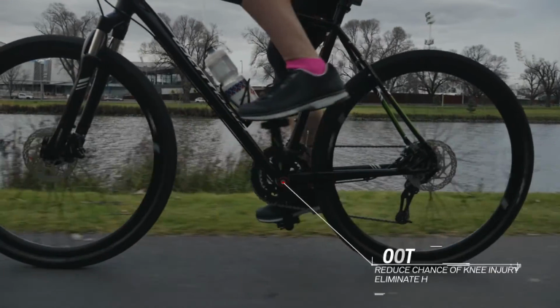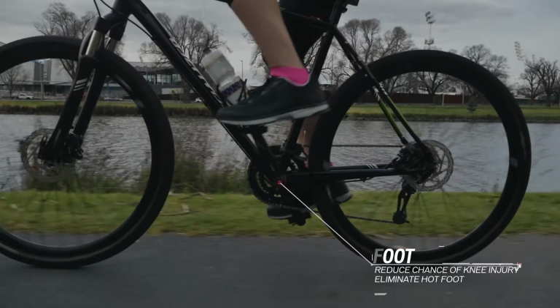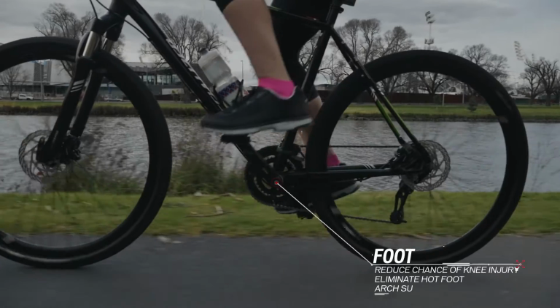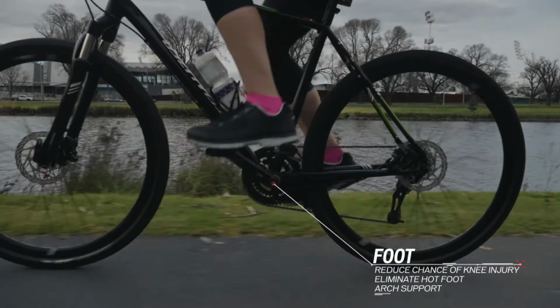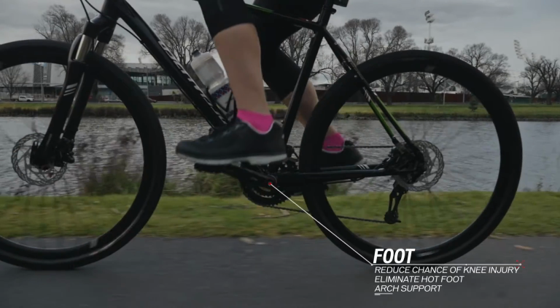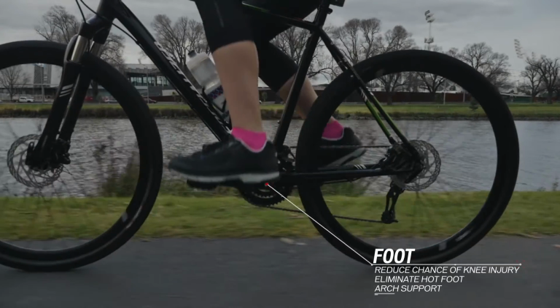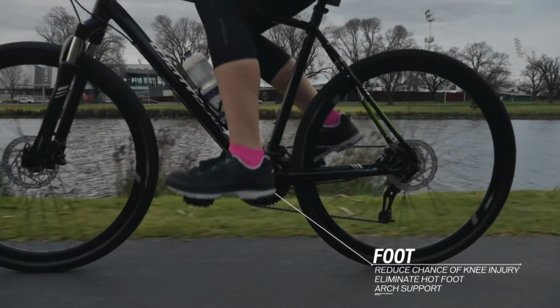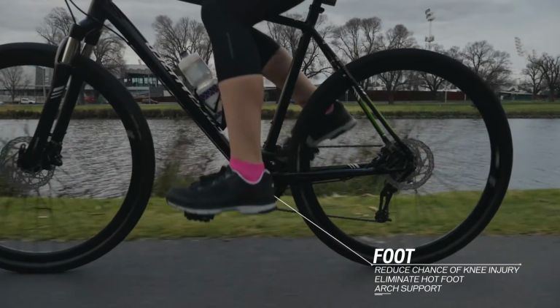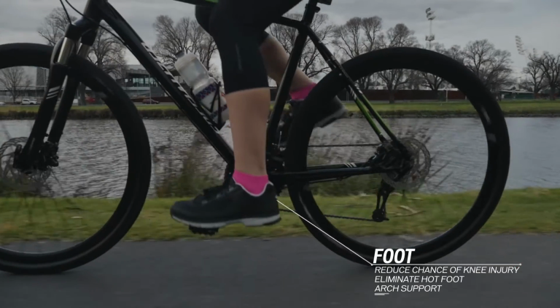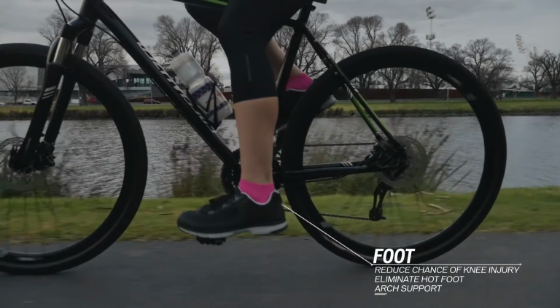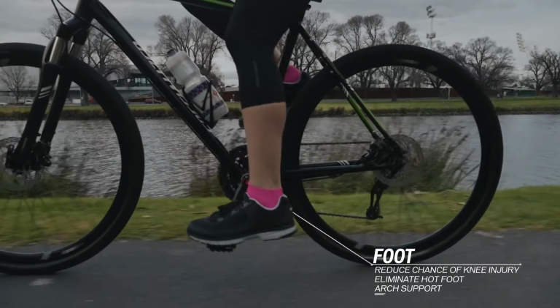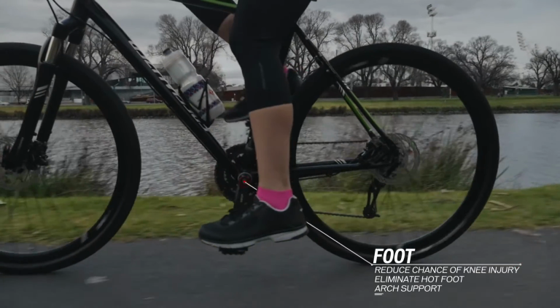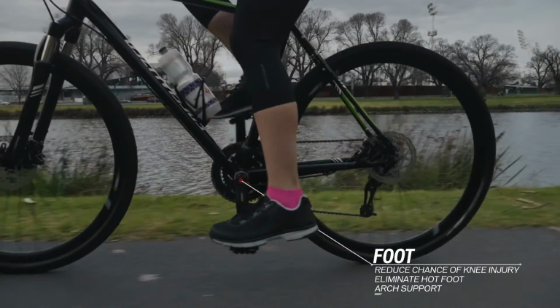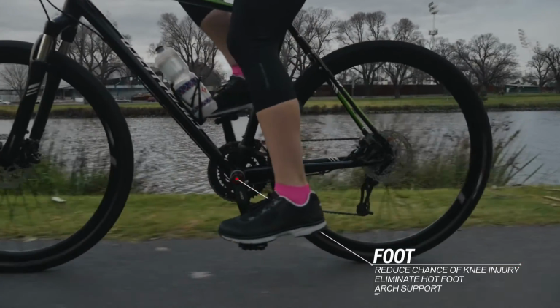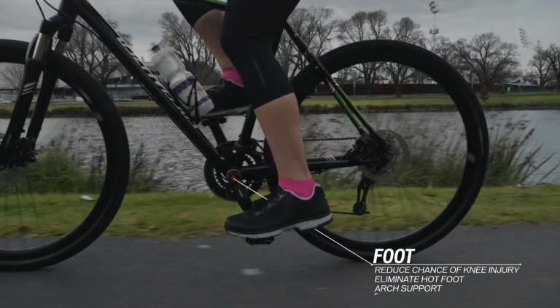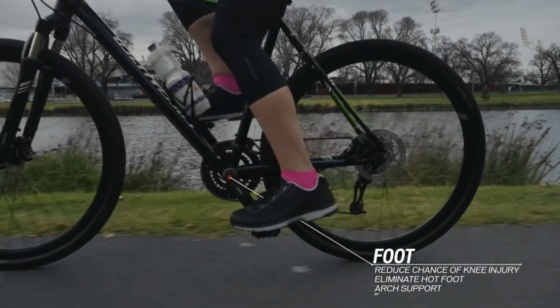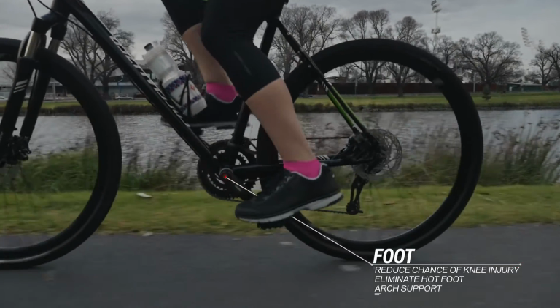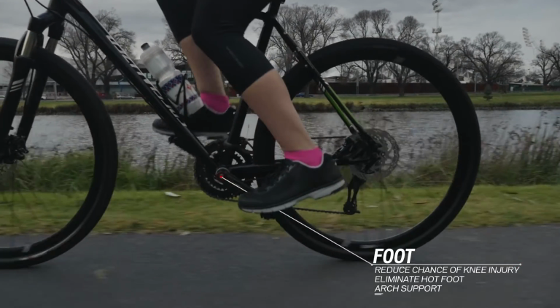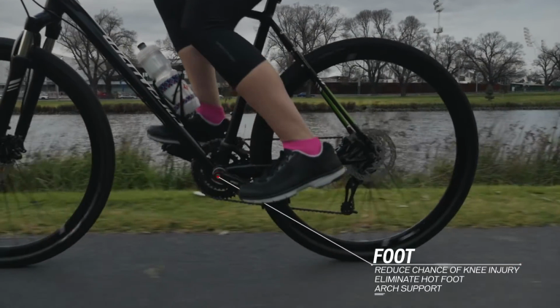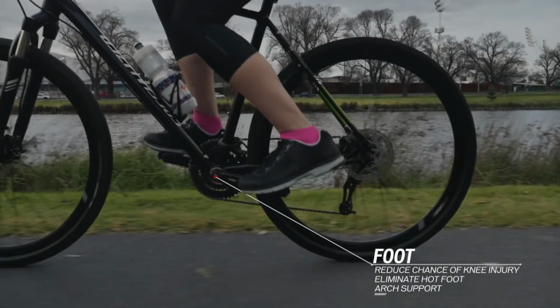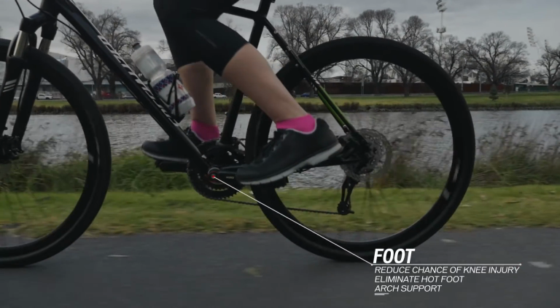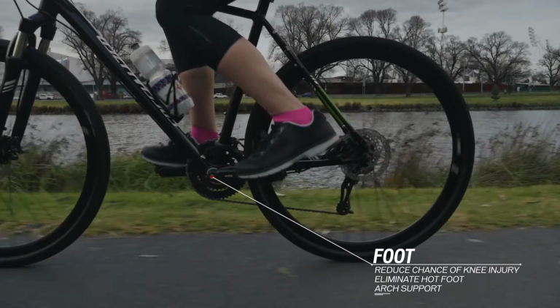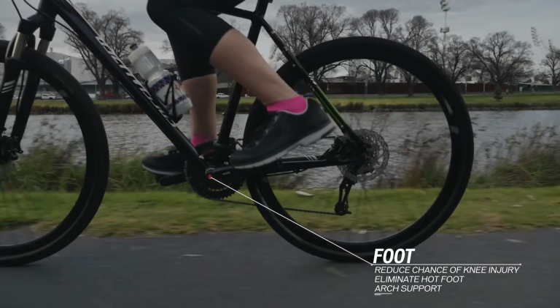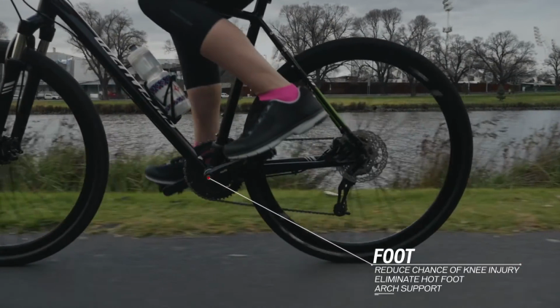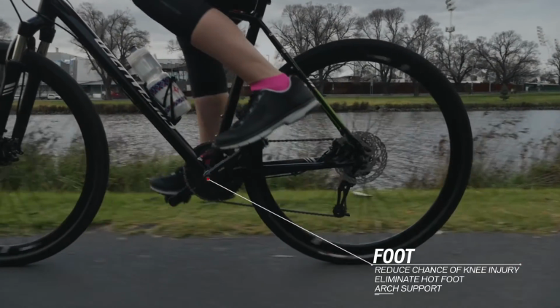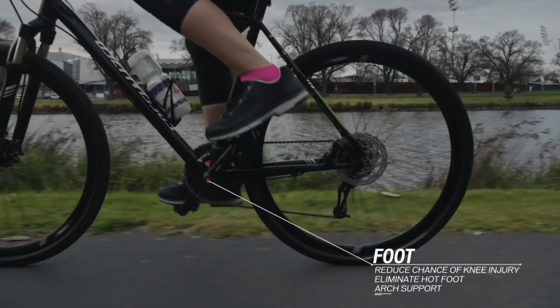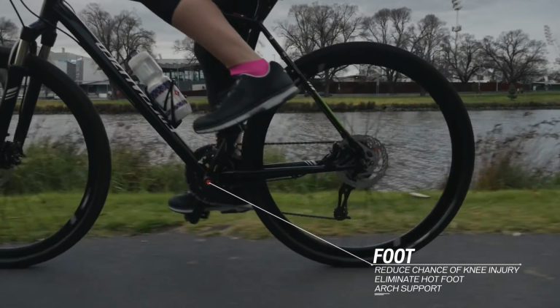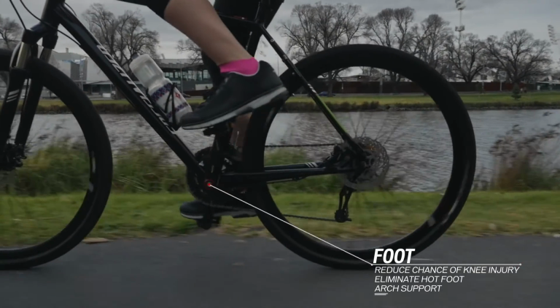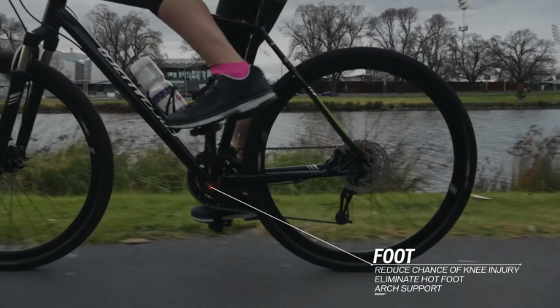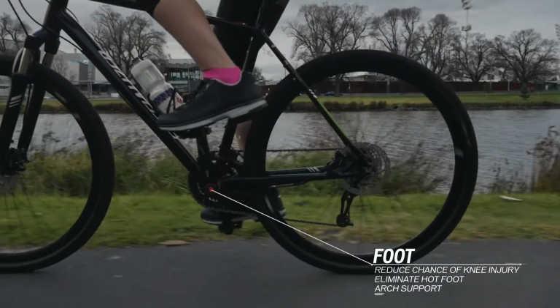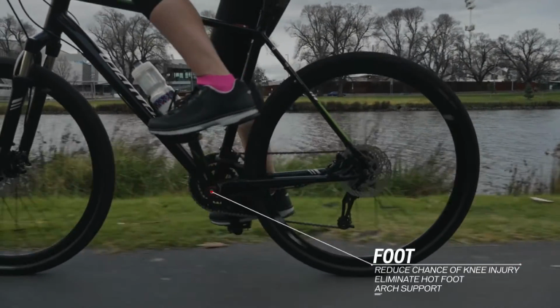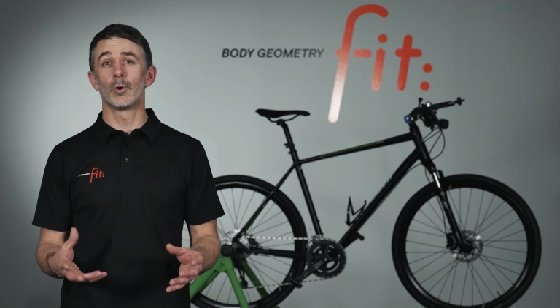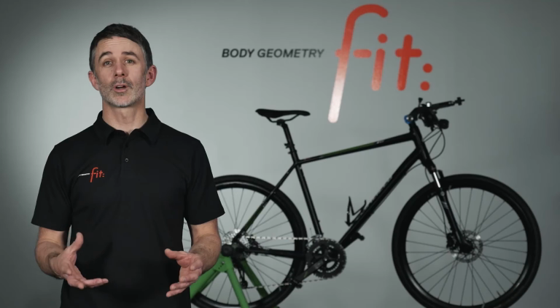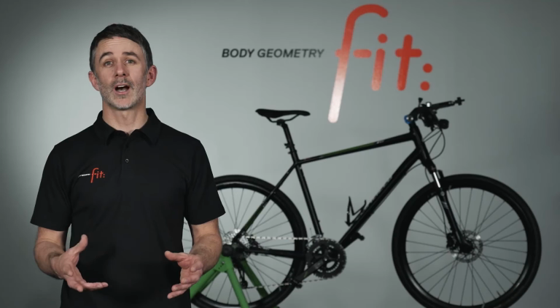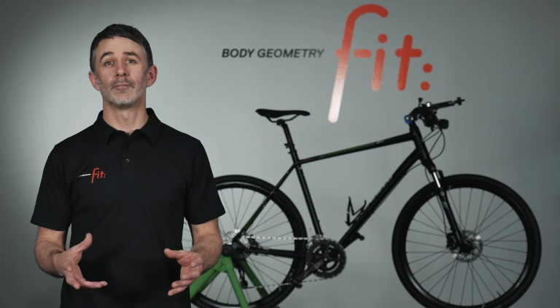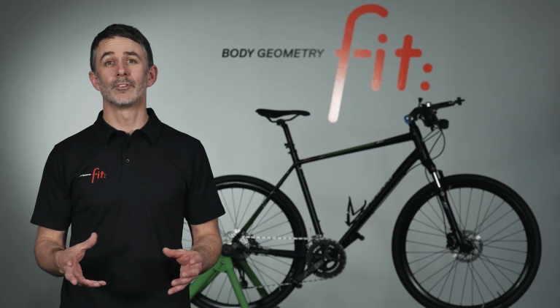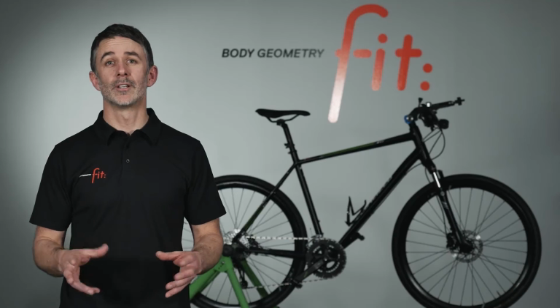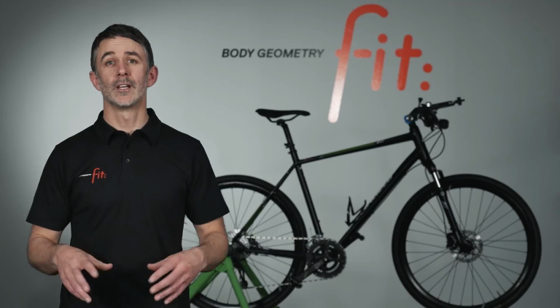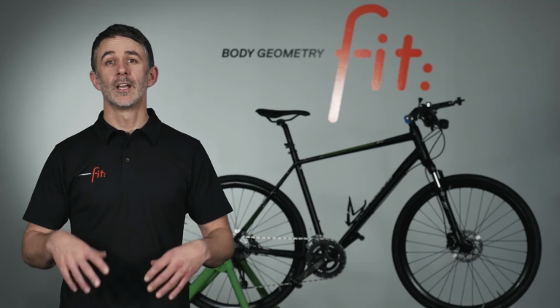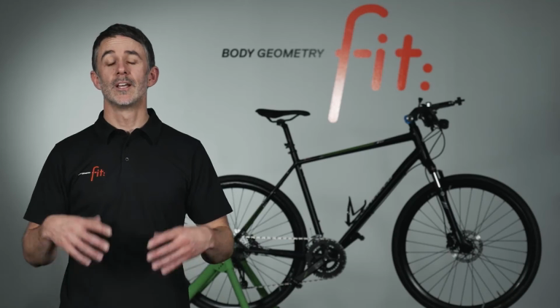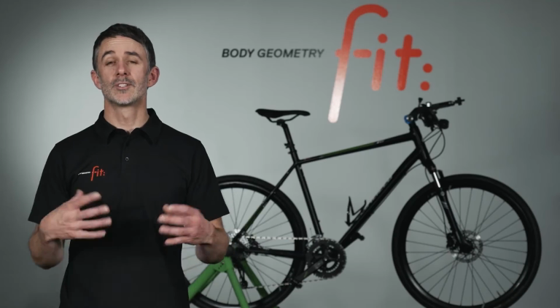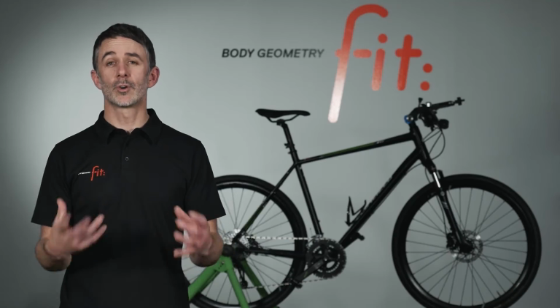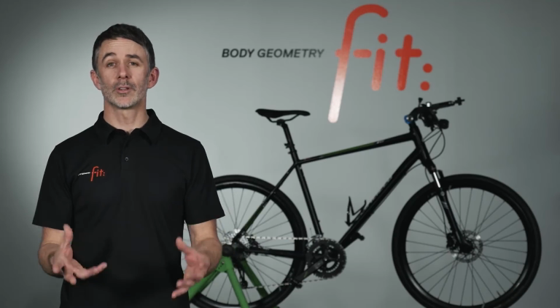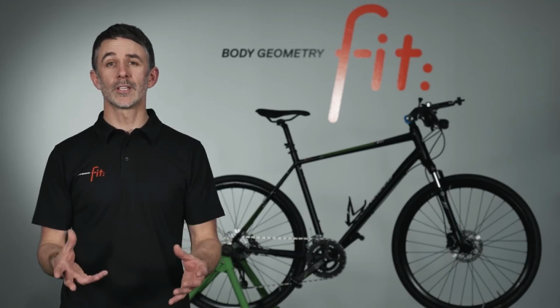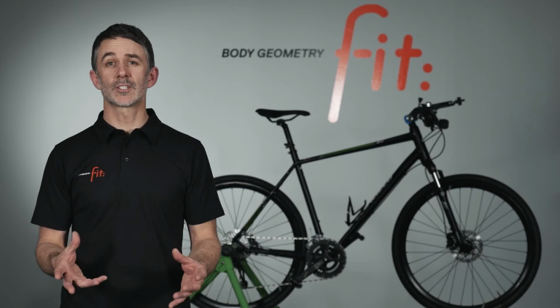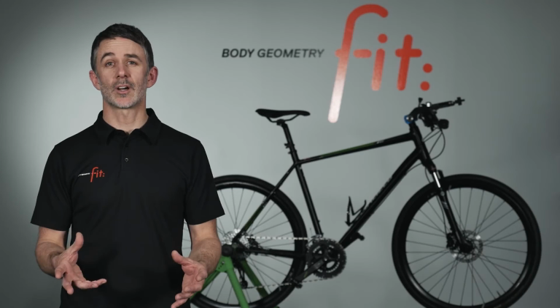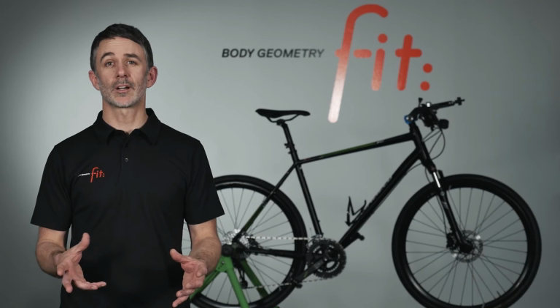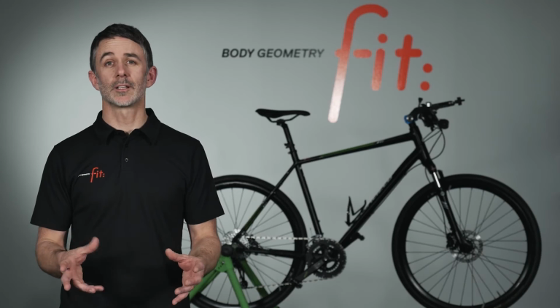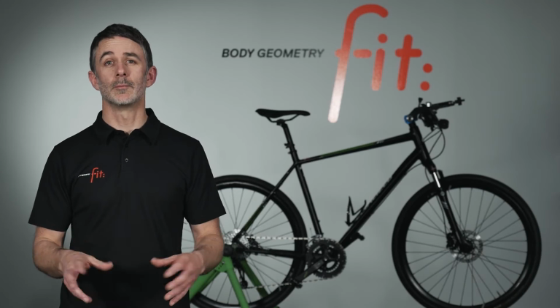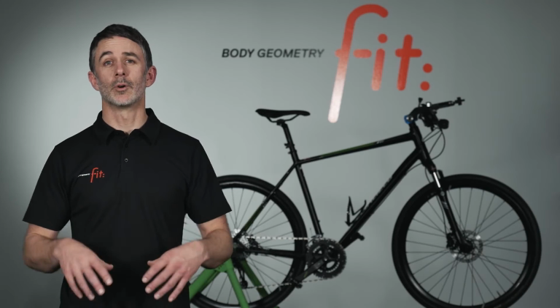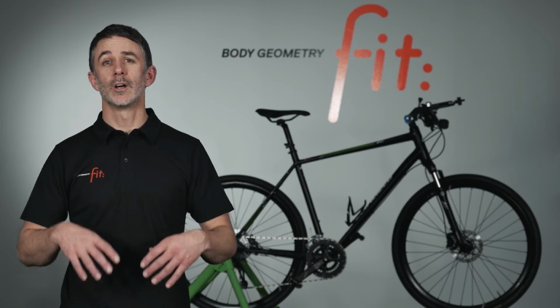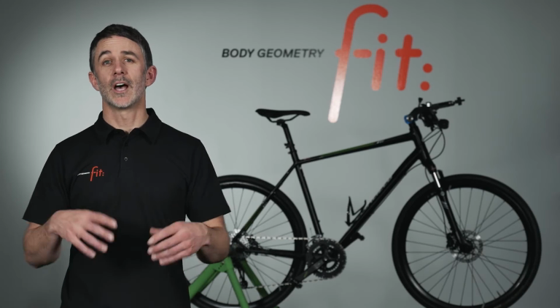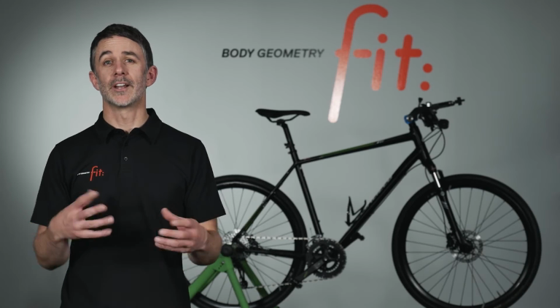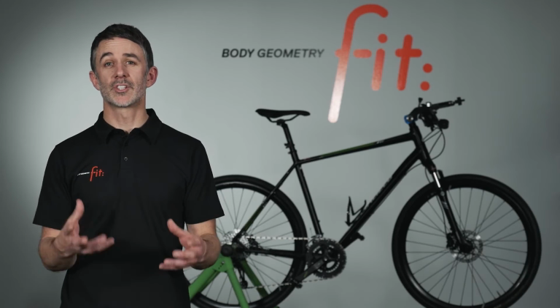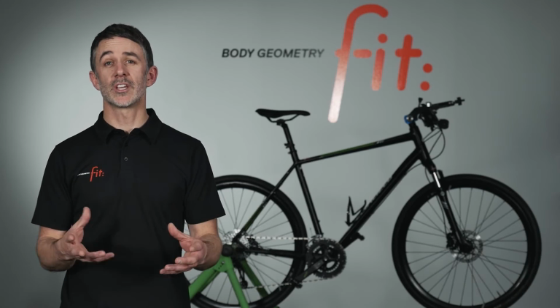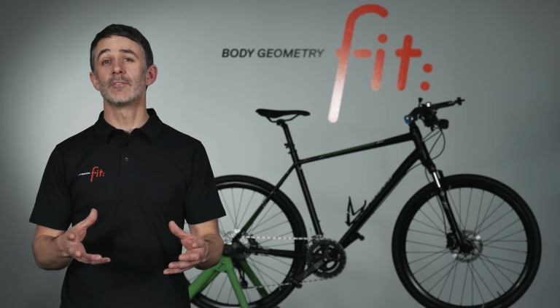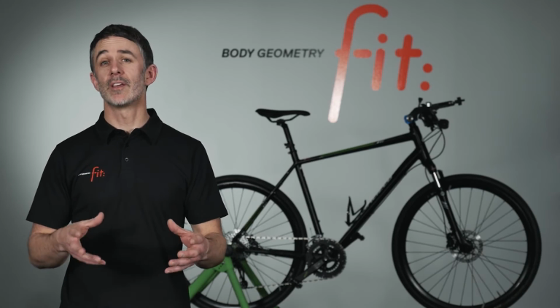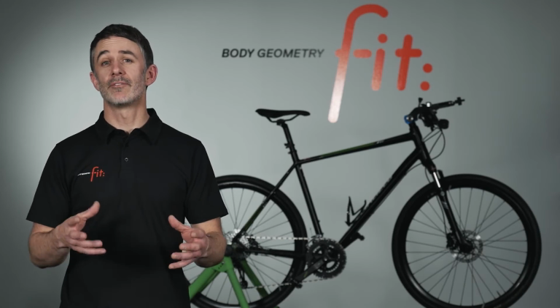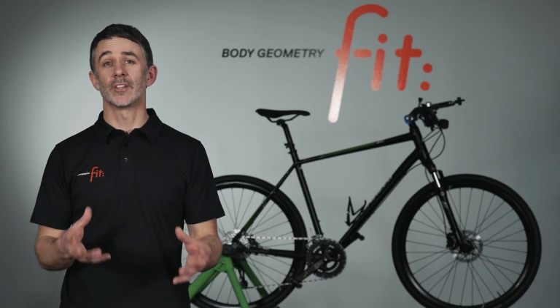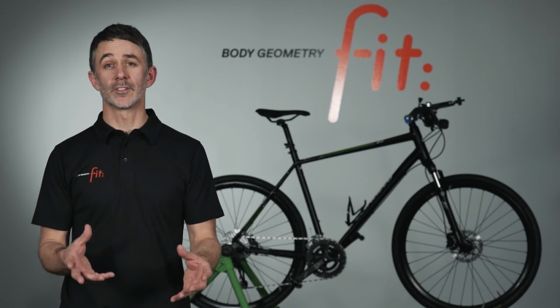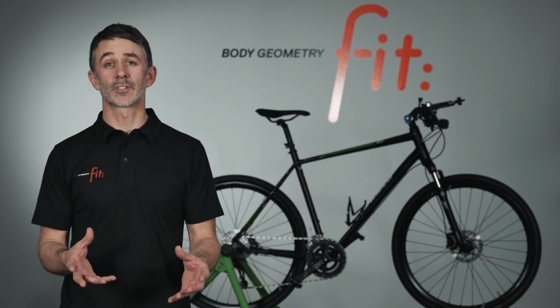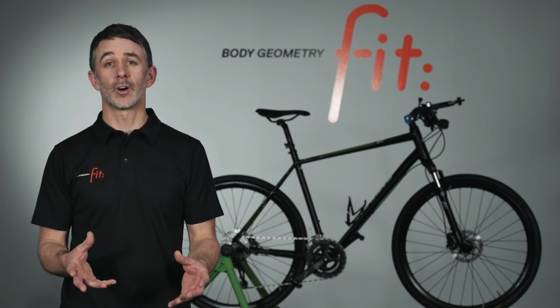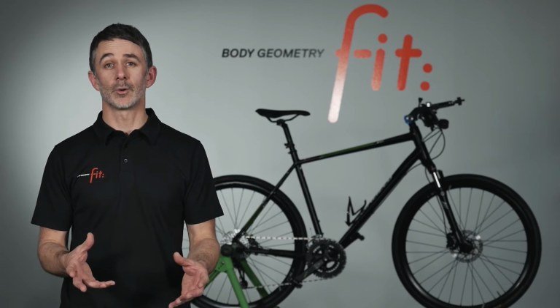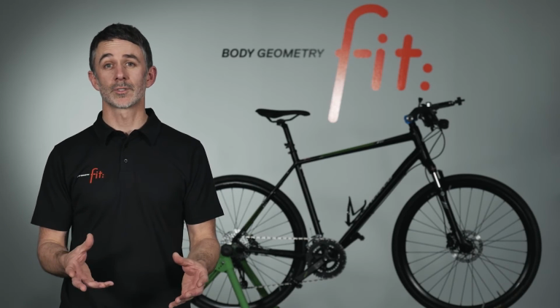A body geometry fit session will allow the fitness rider to ride with more comfort, enjoy their cycling more and achieve their fitness goals.